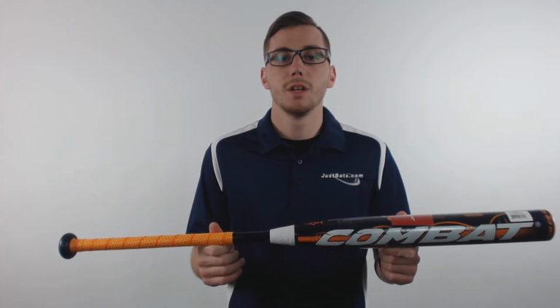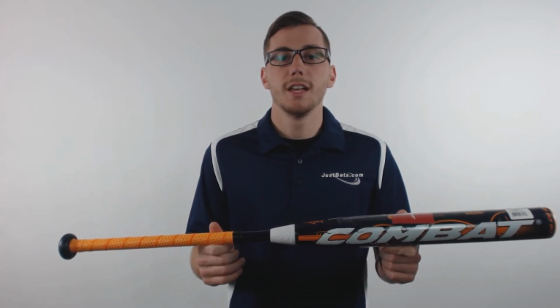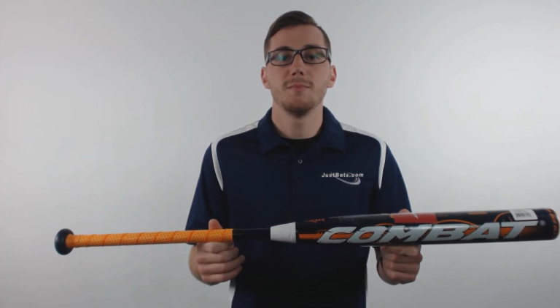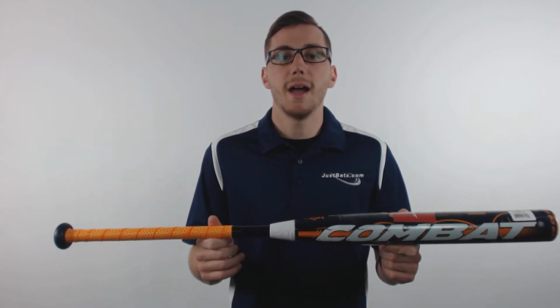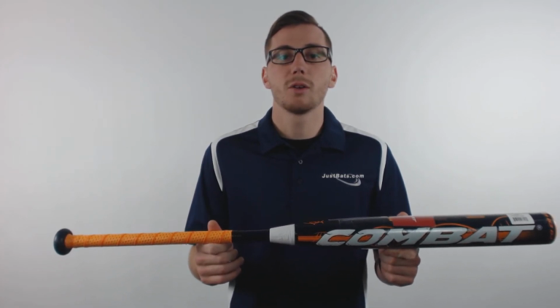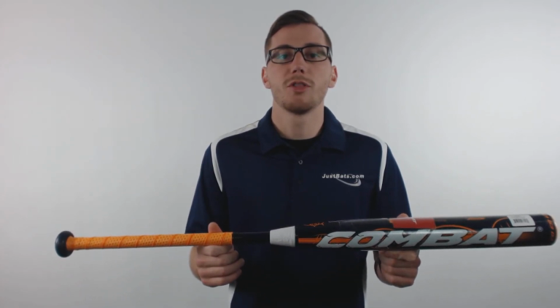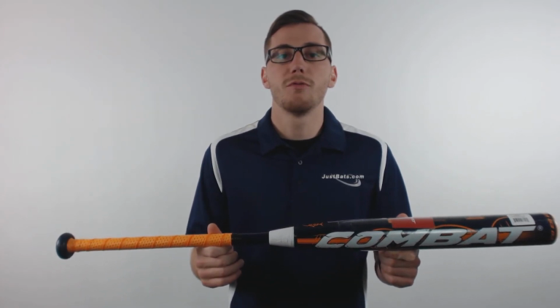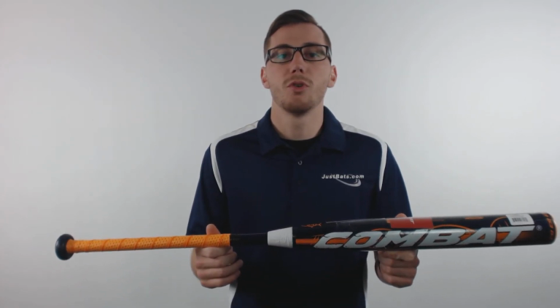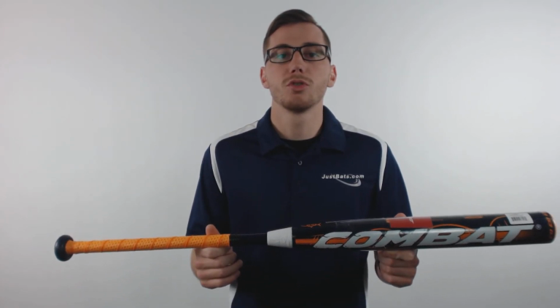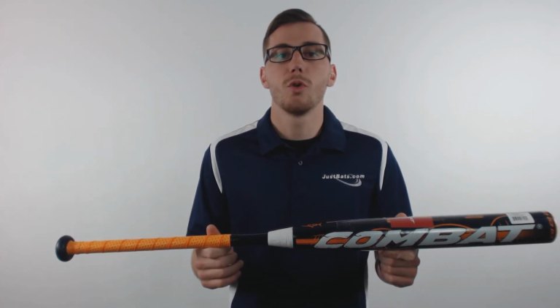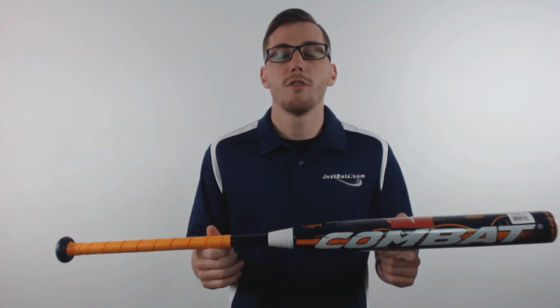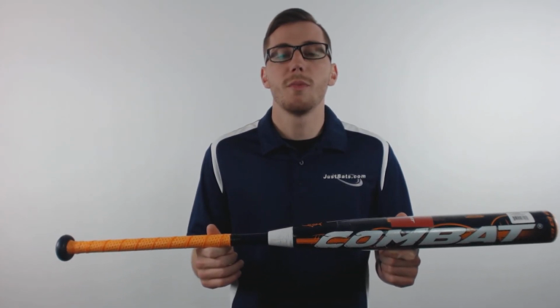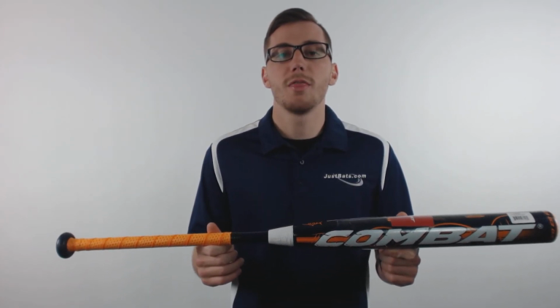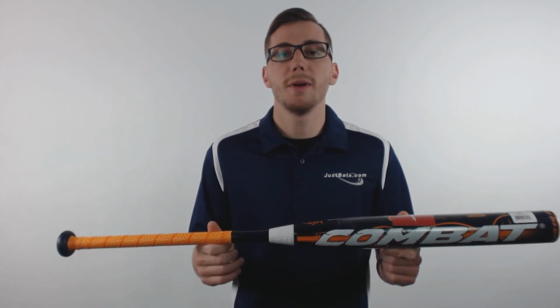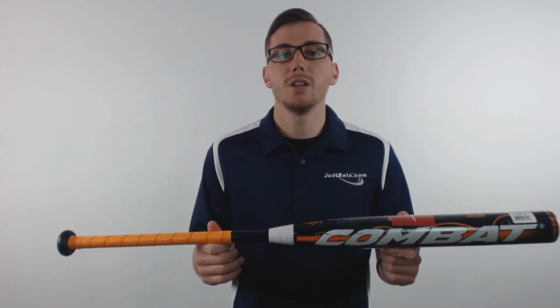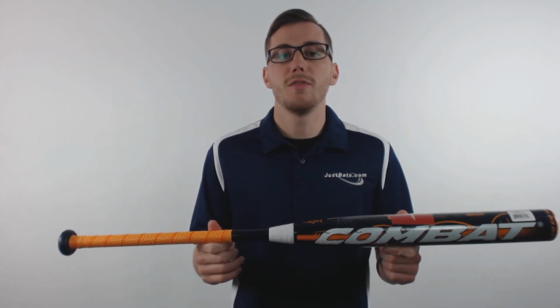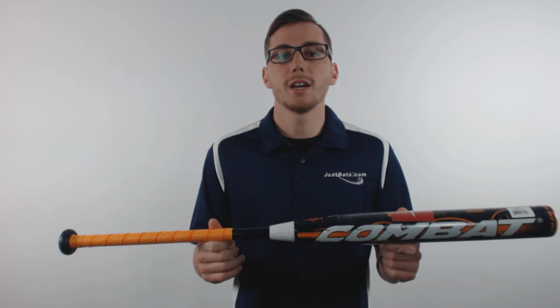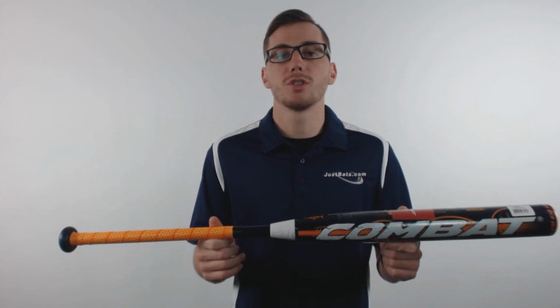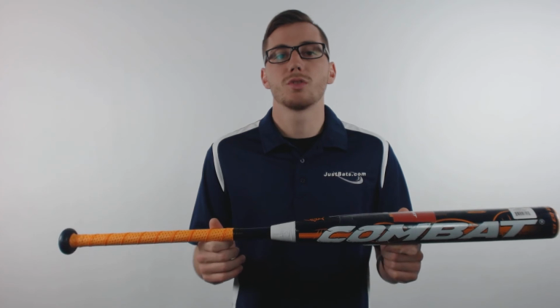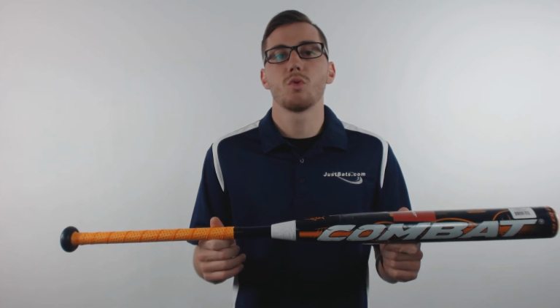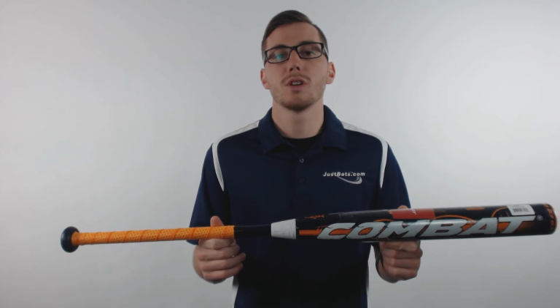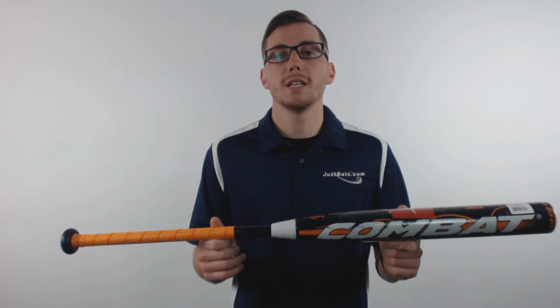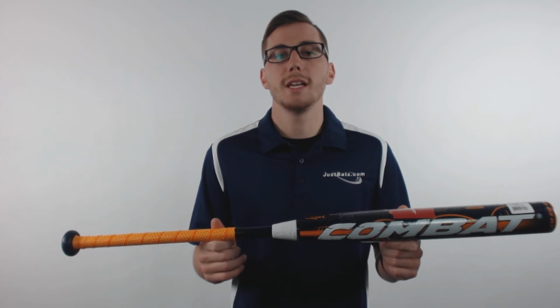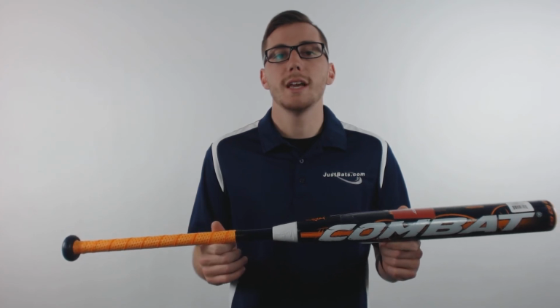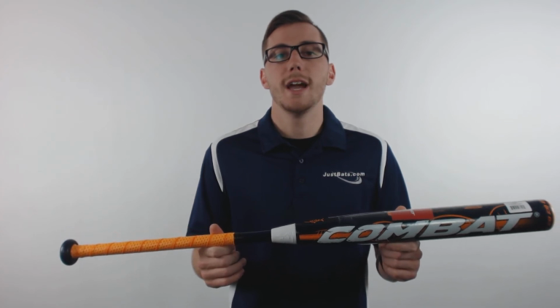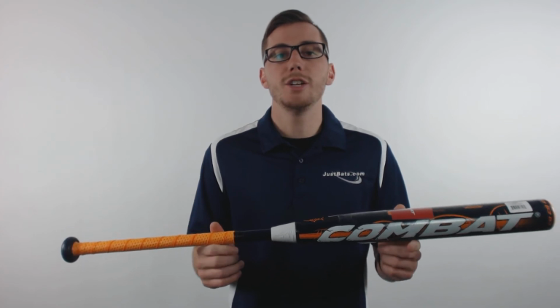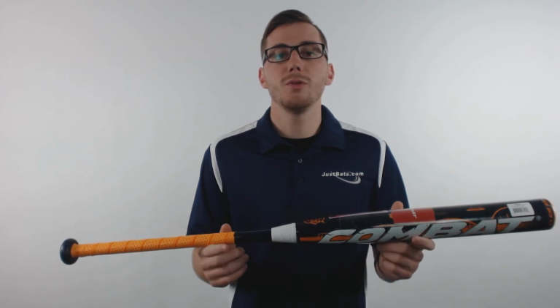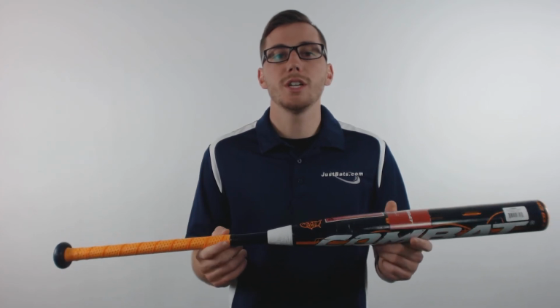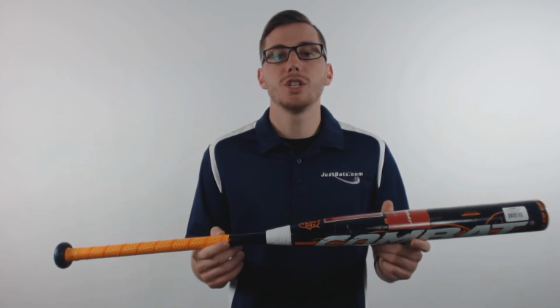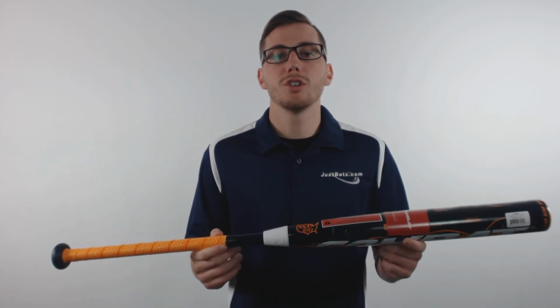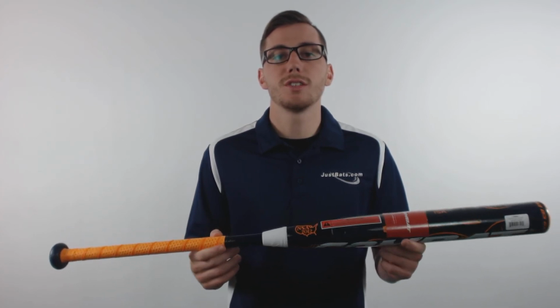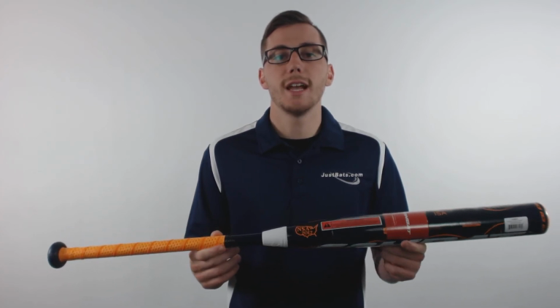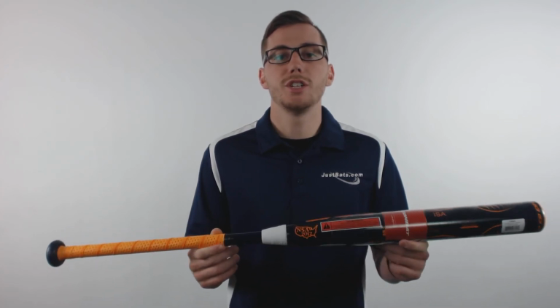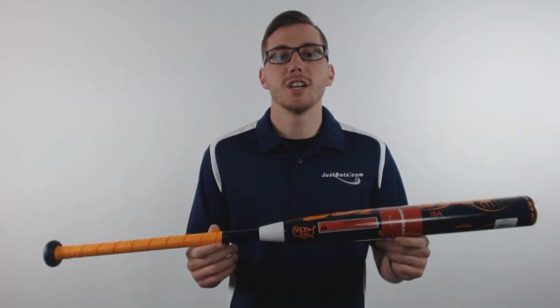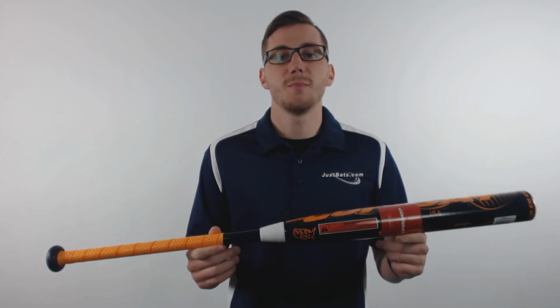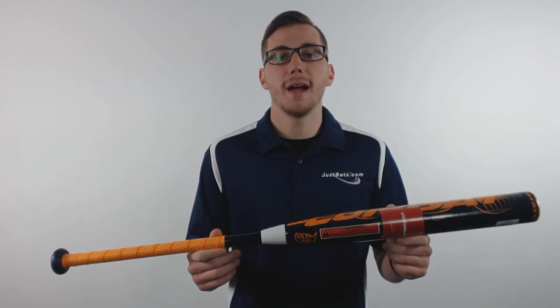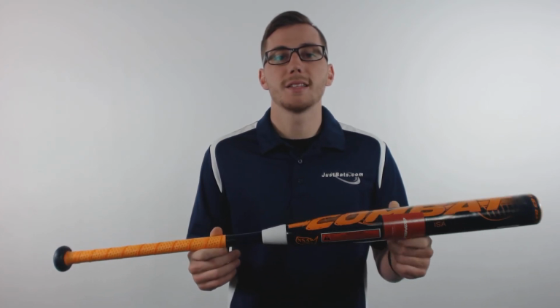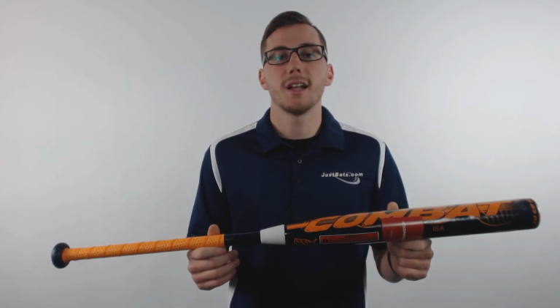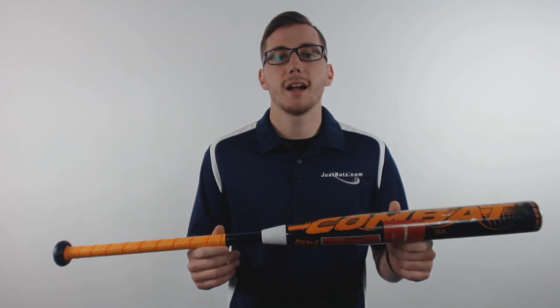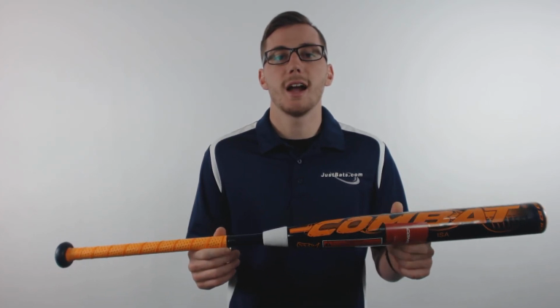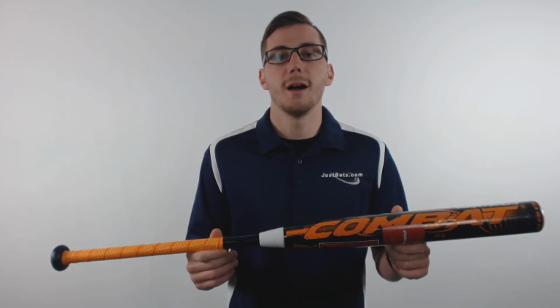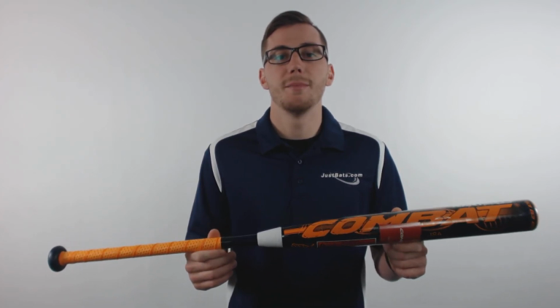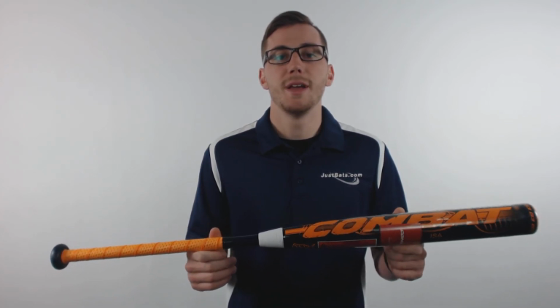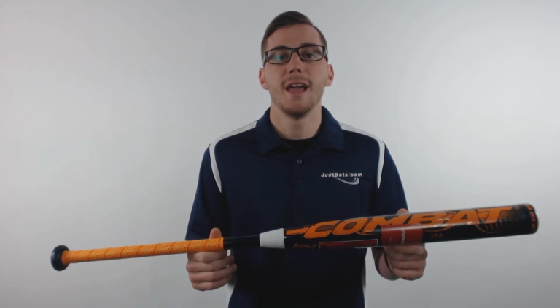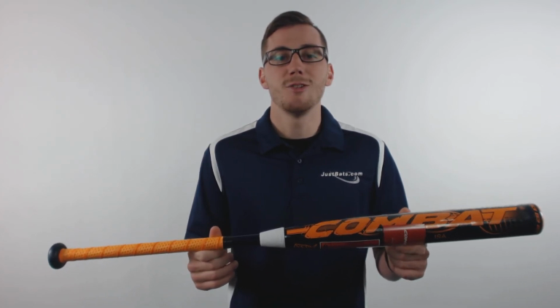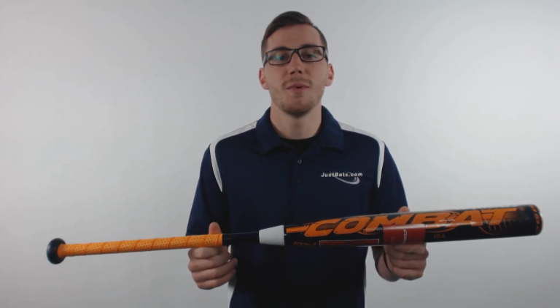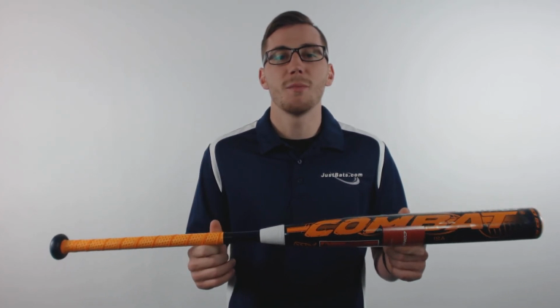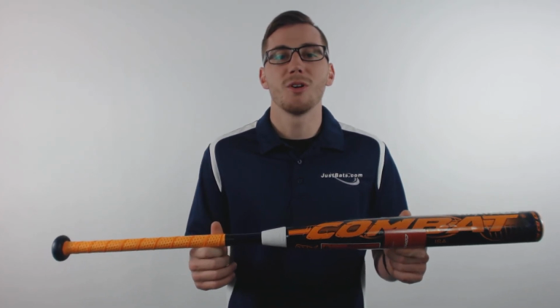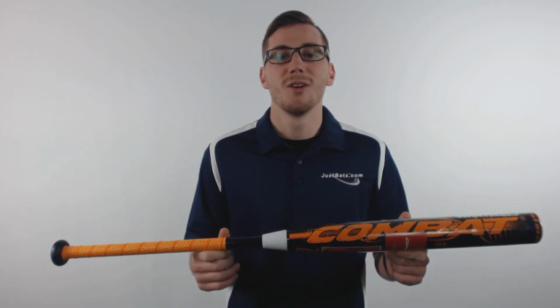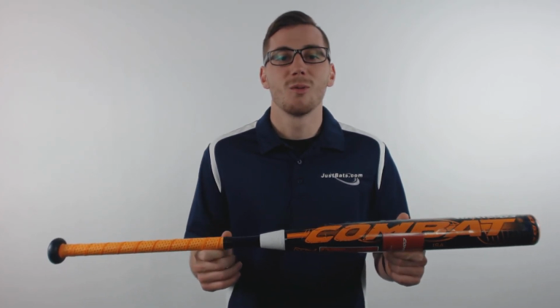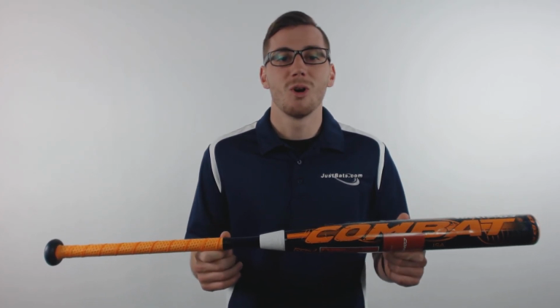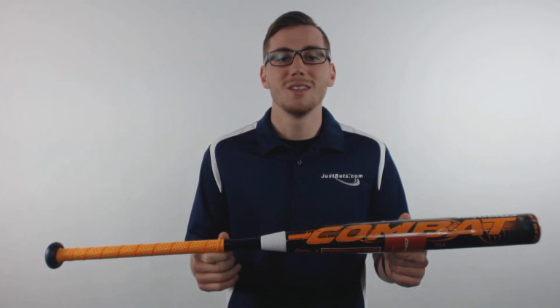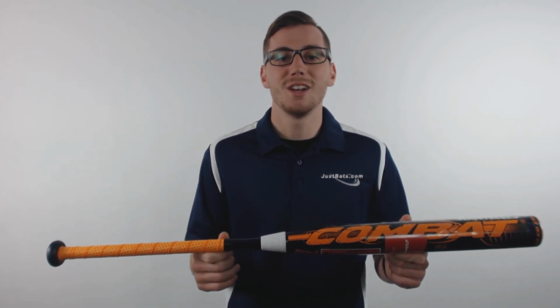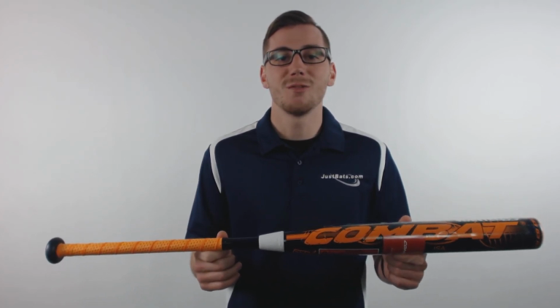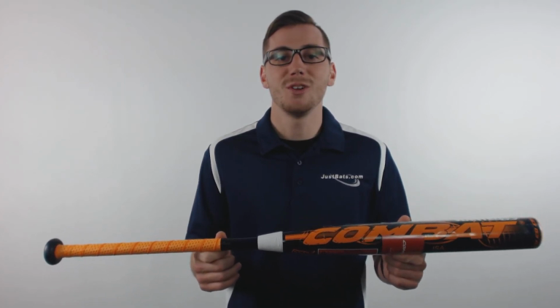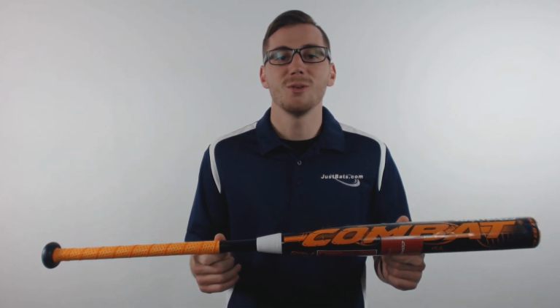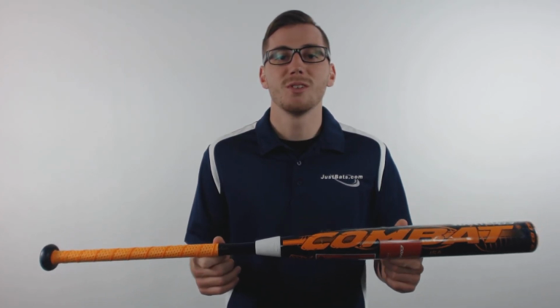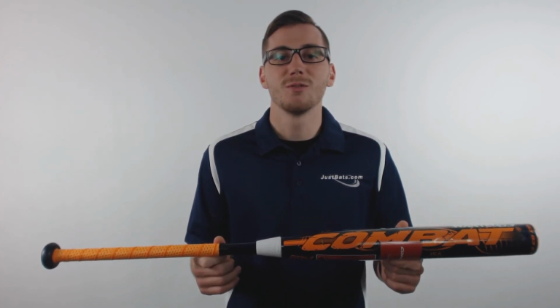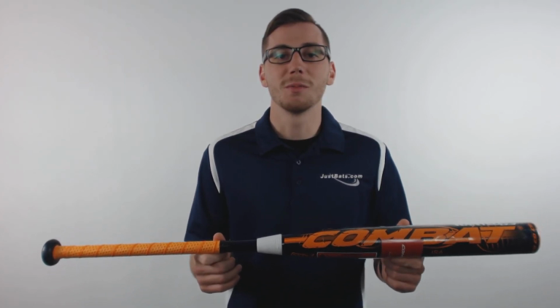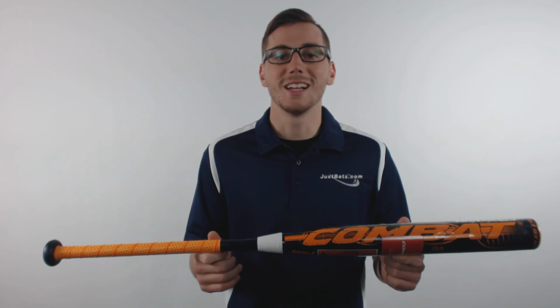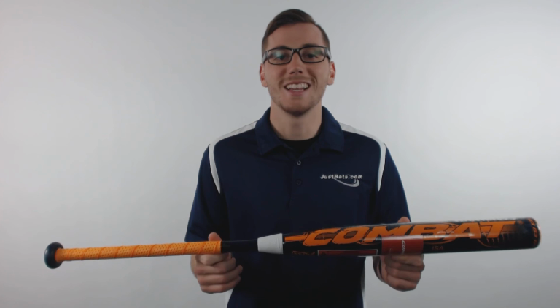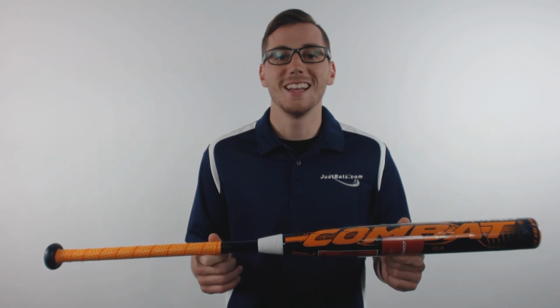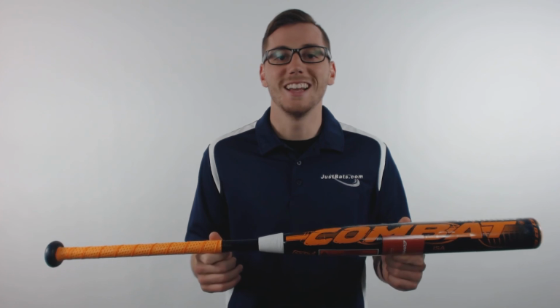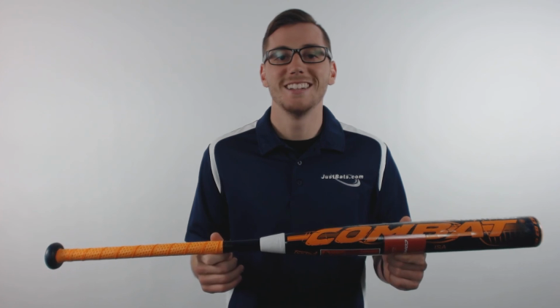It's backed with a full 12 month manufacturer's warranty and you can get yours at JustBats.com. And remember, we're always here for you from click to hit.